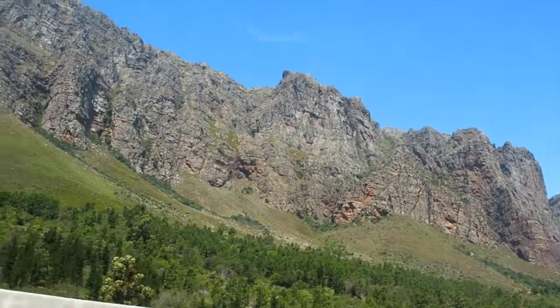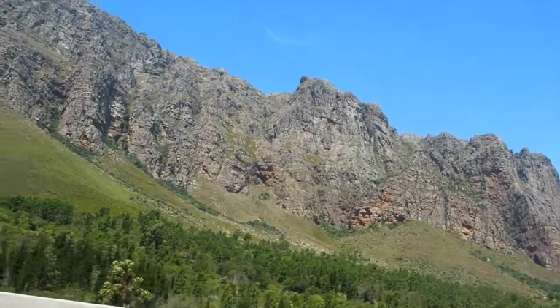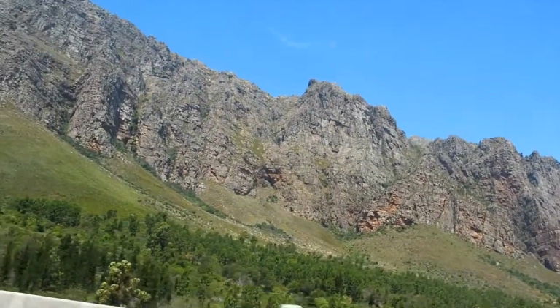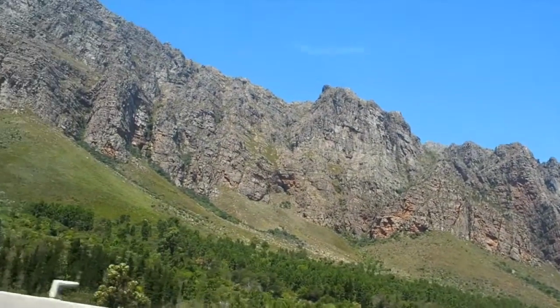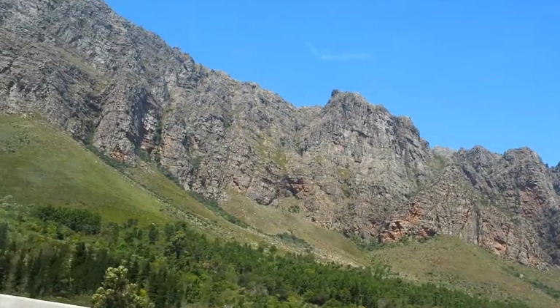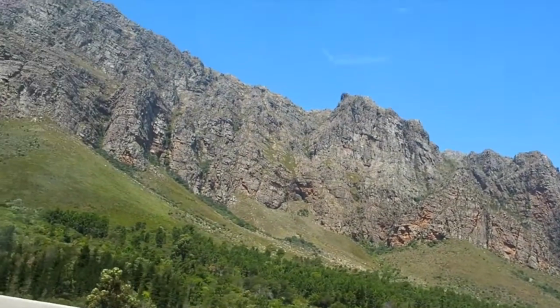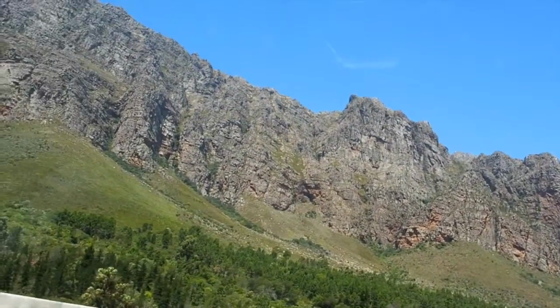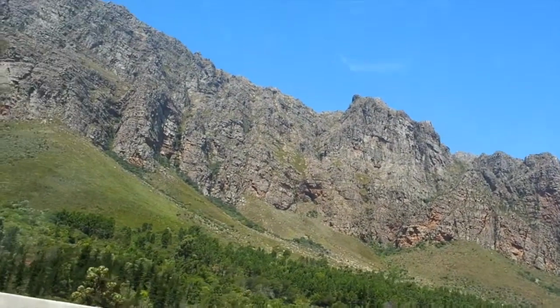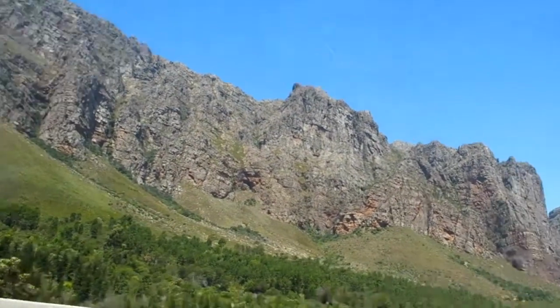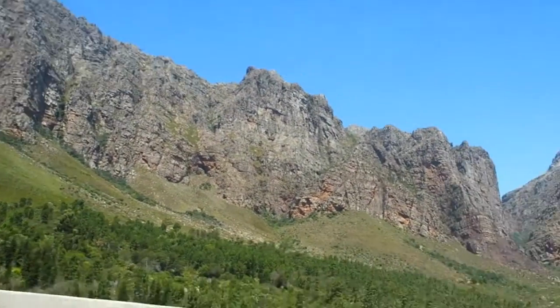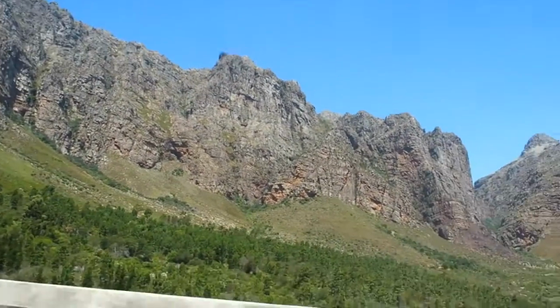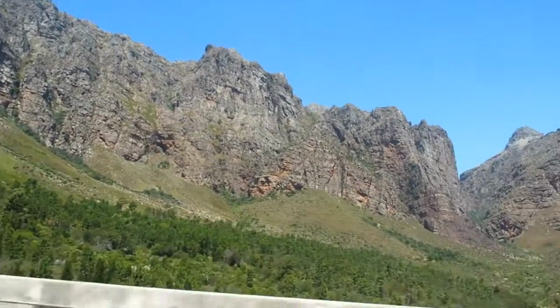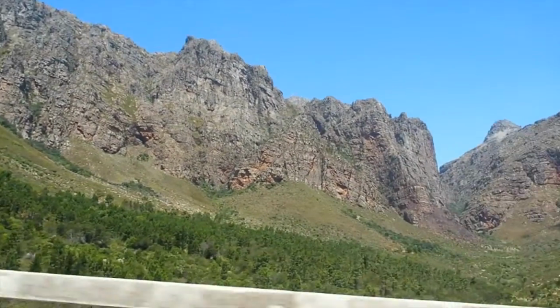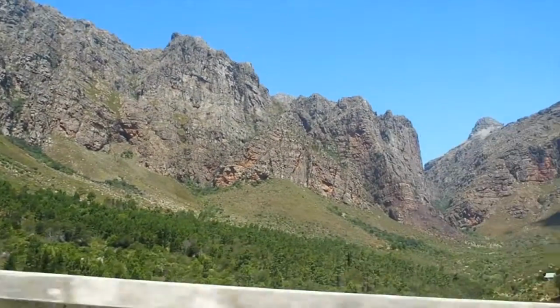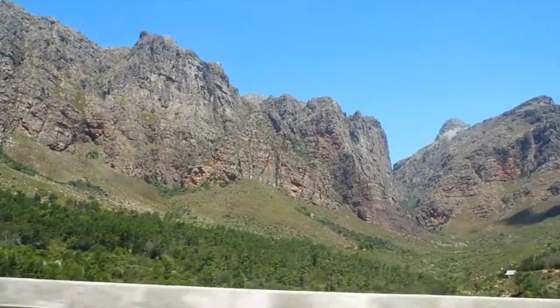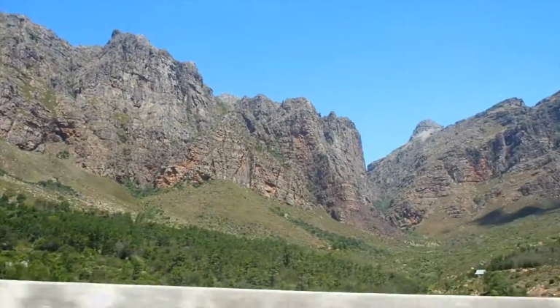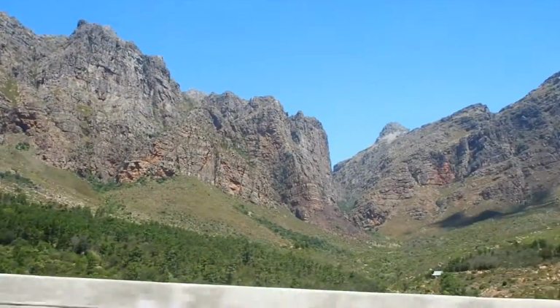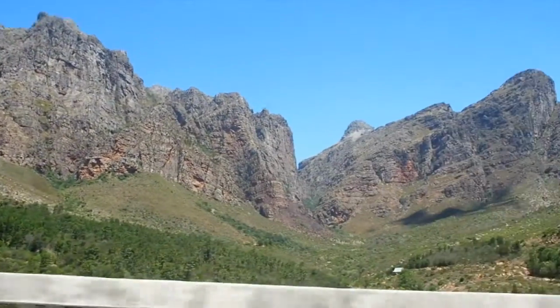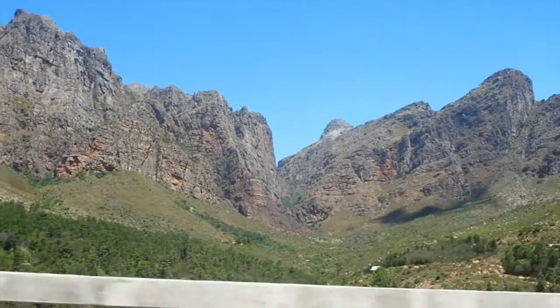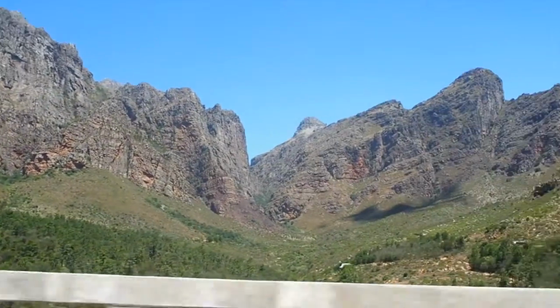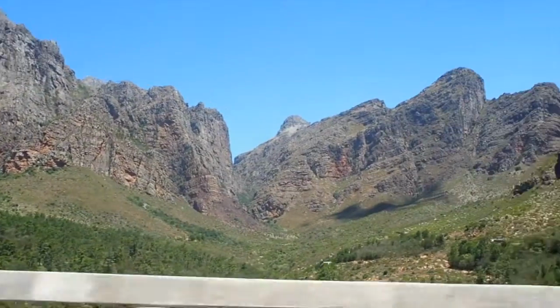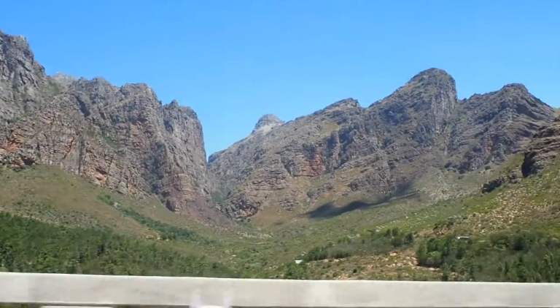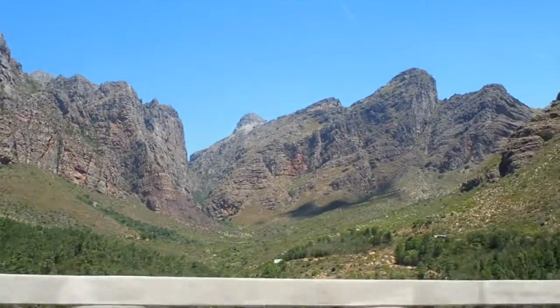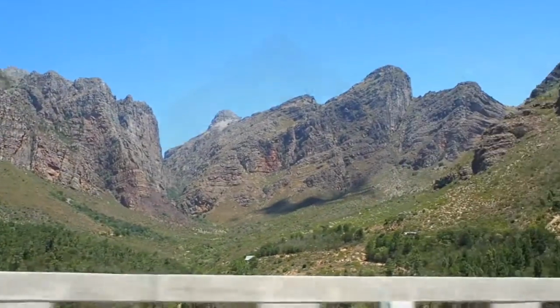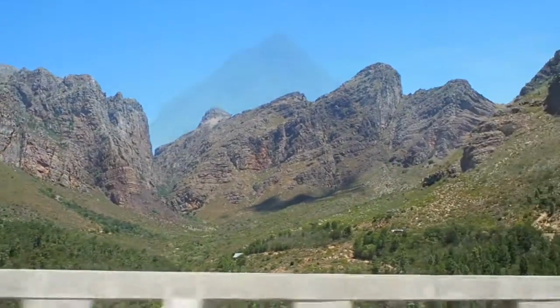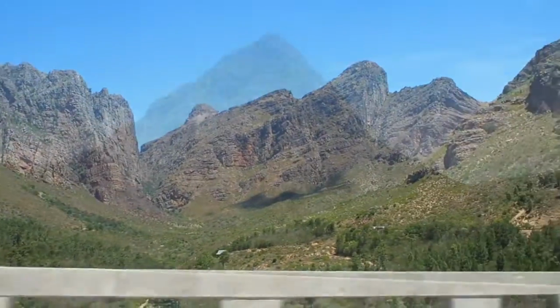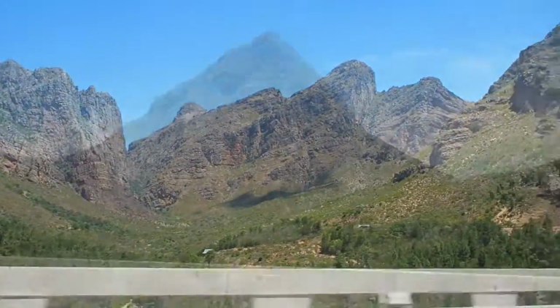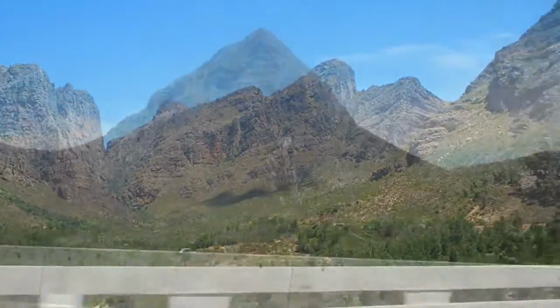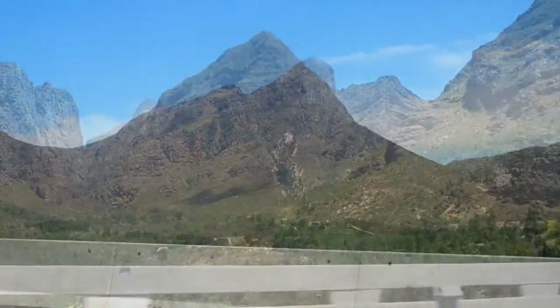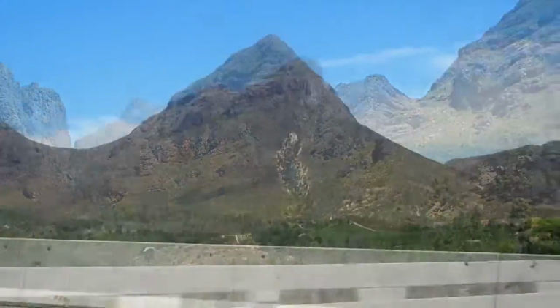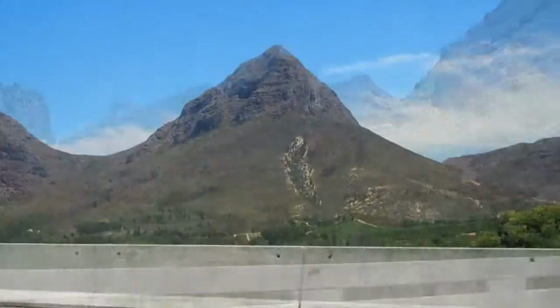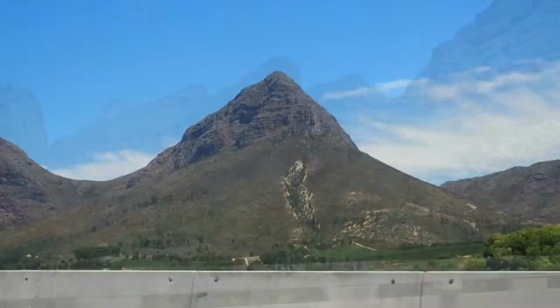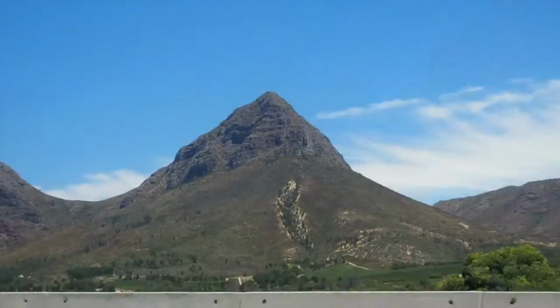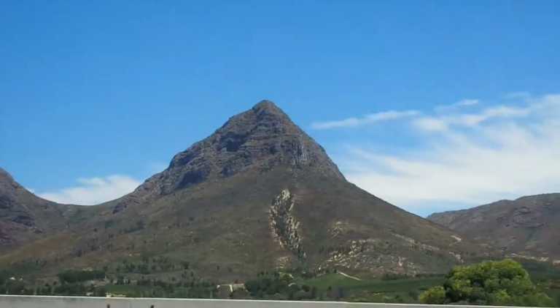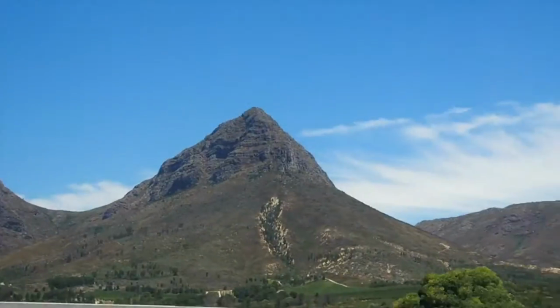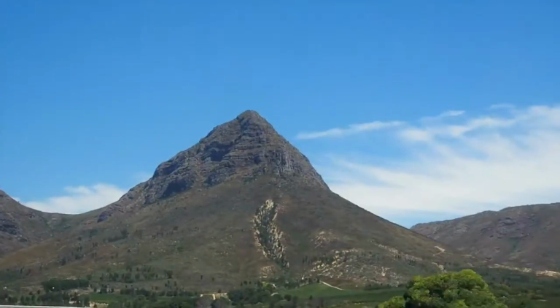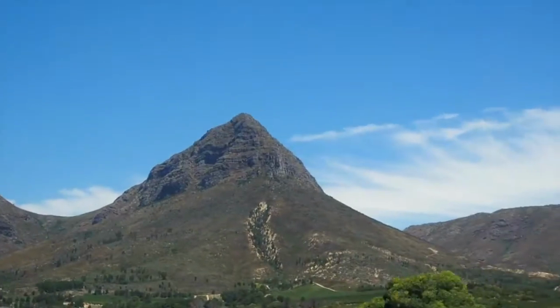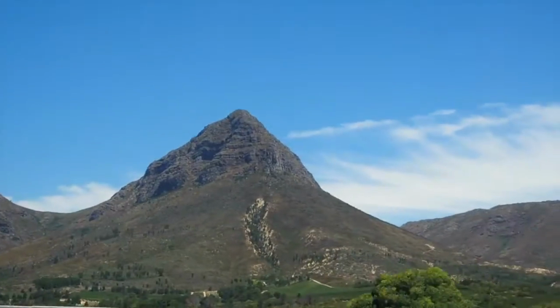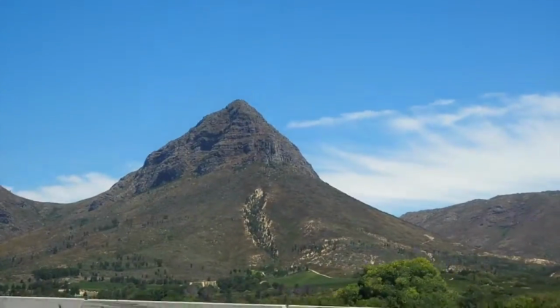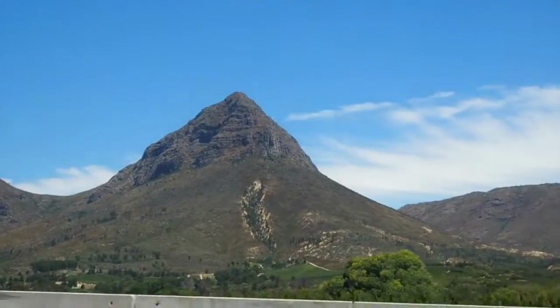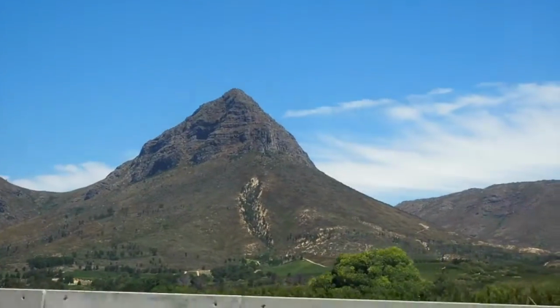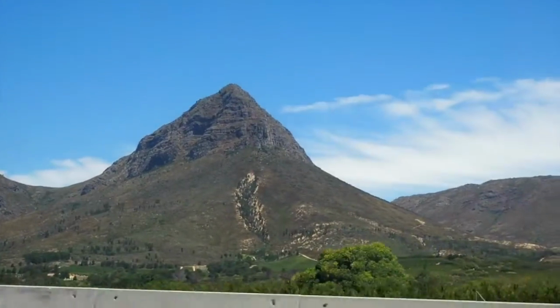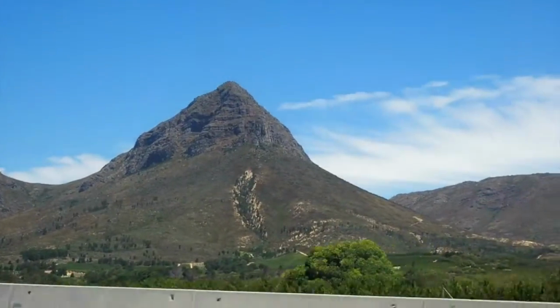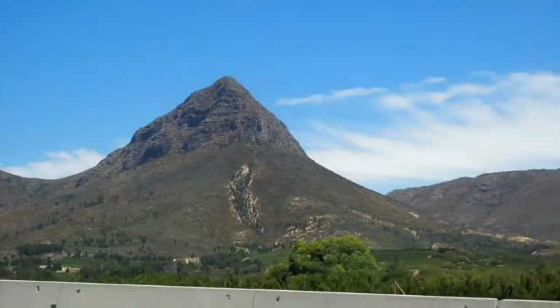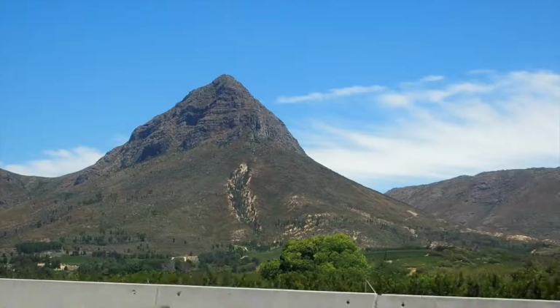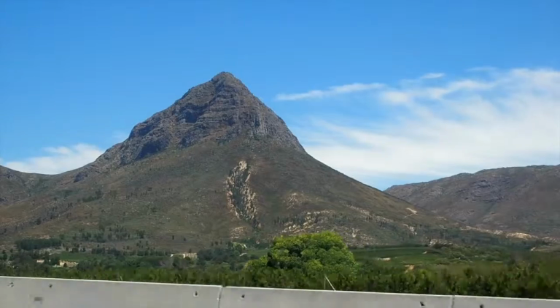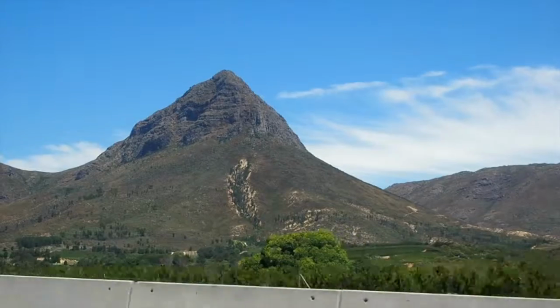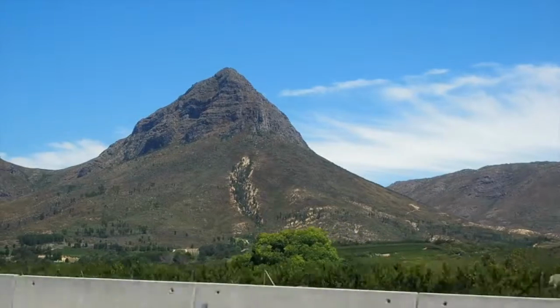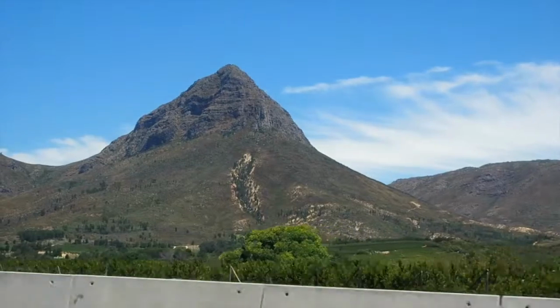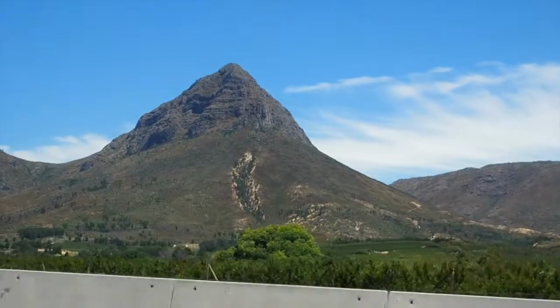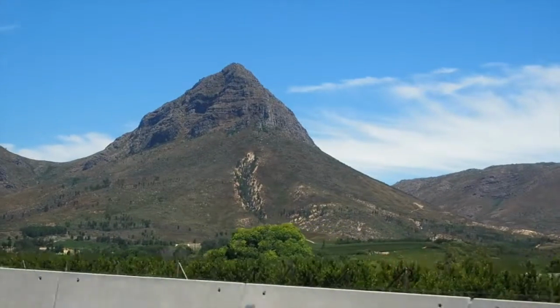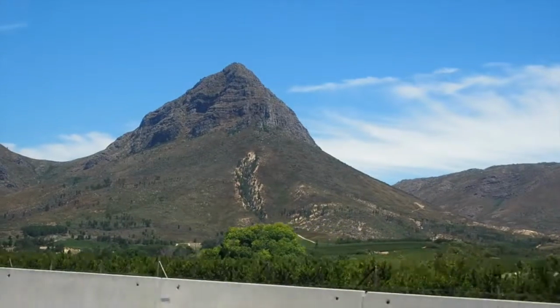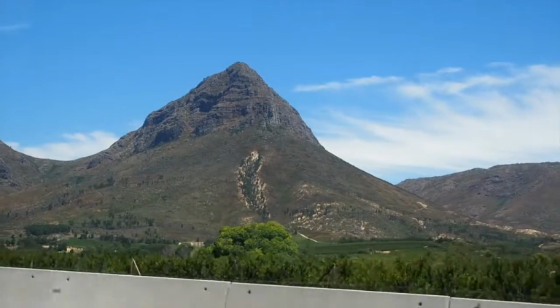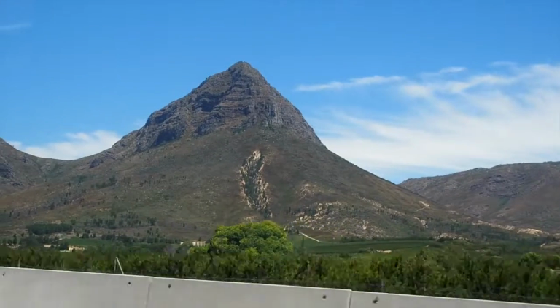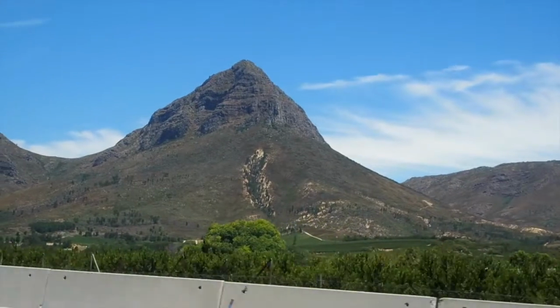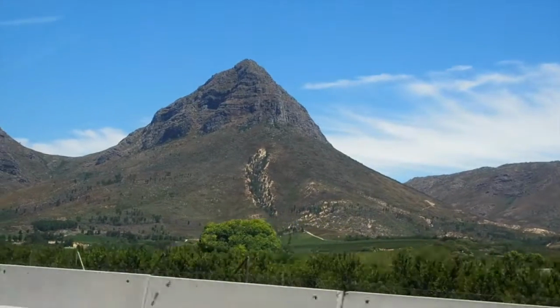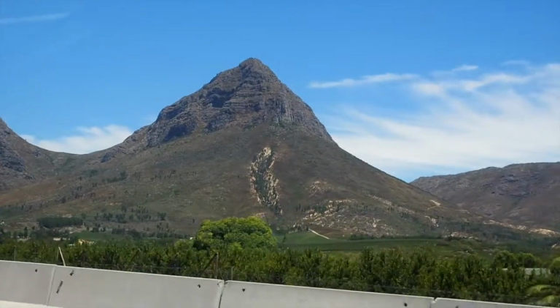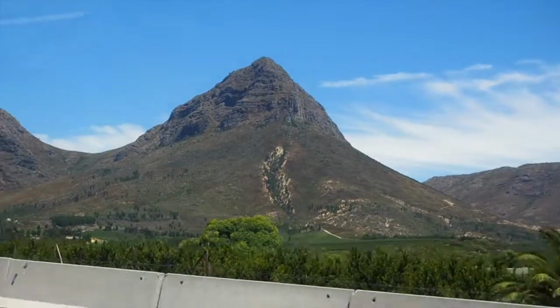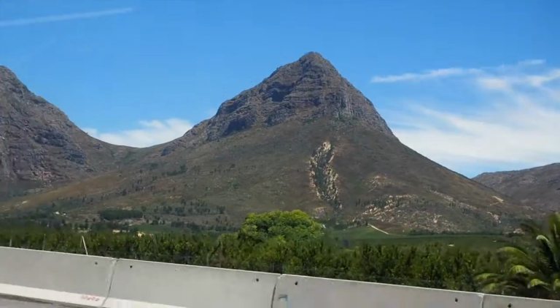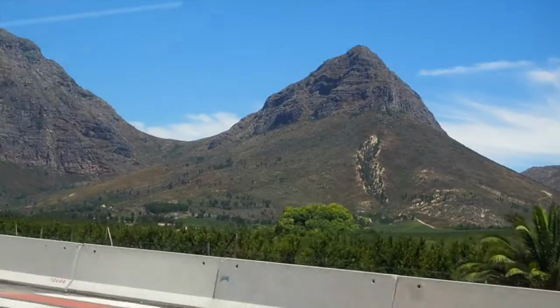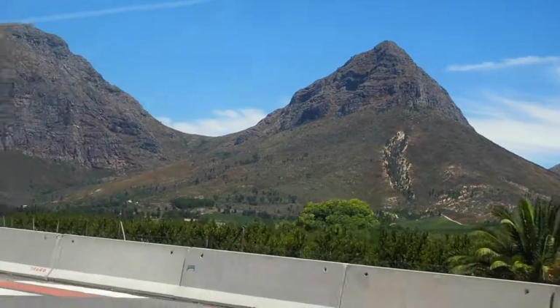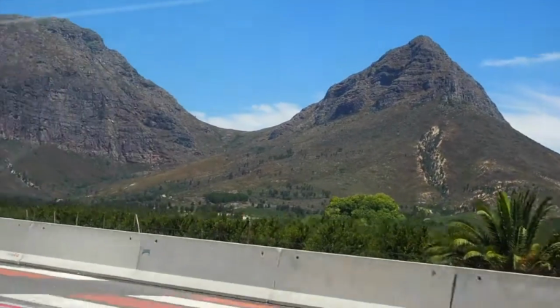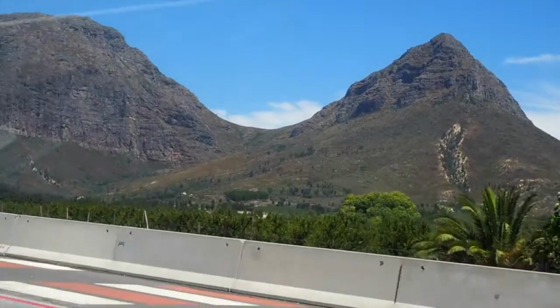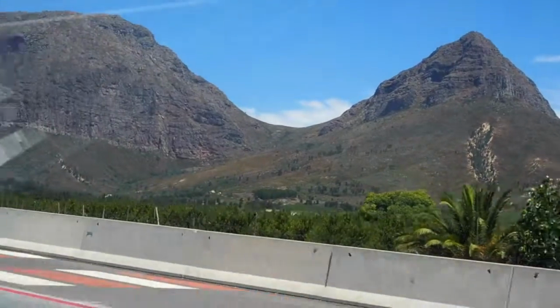That is fantastic. We're going to leave the mountains behind as we head towards Cape Town.